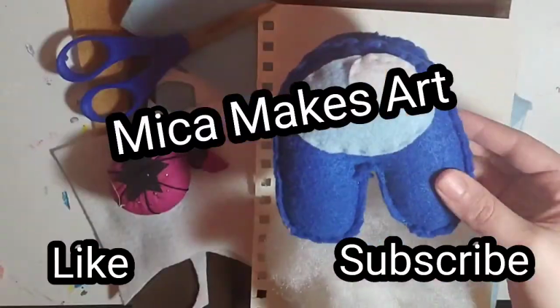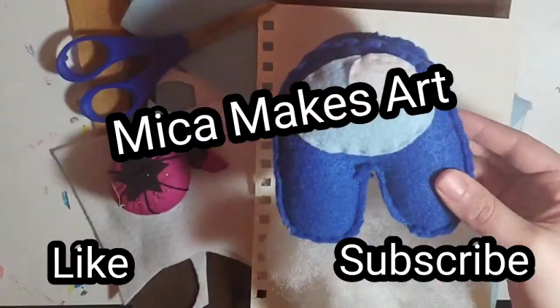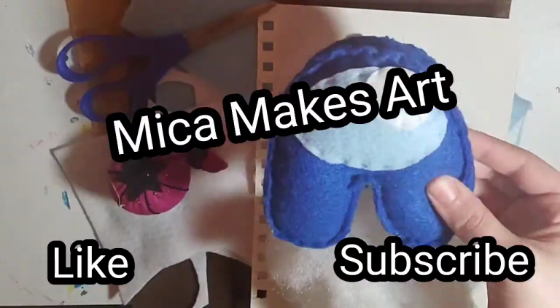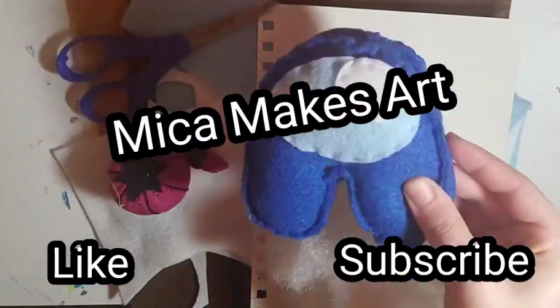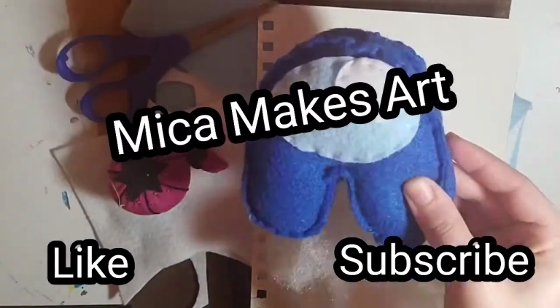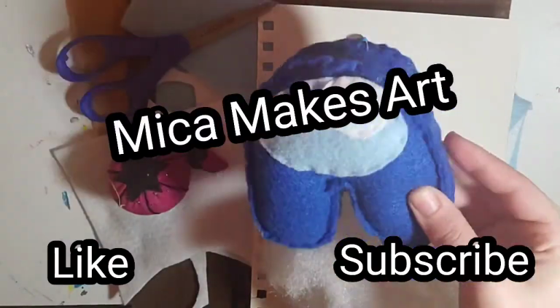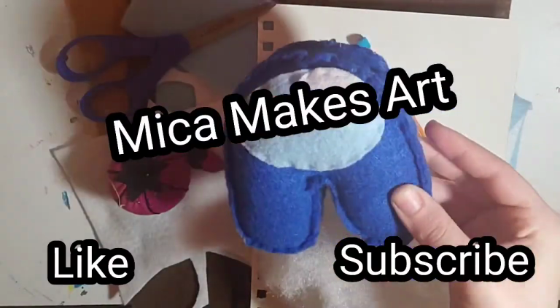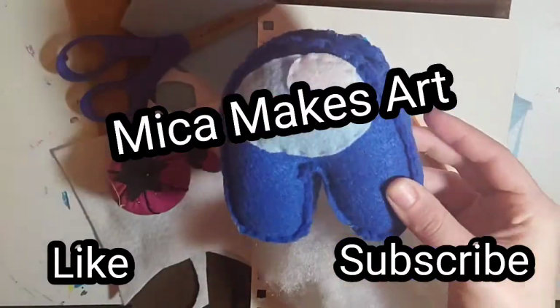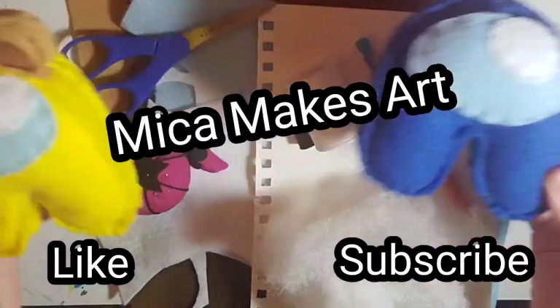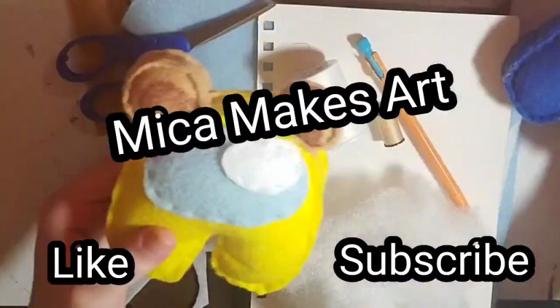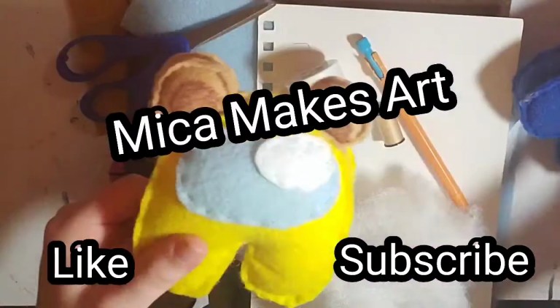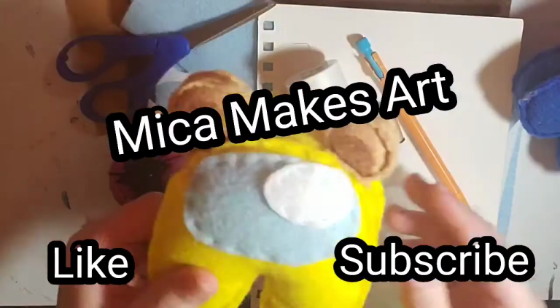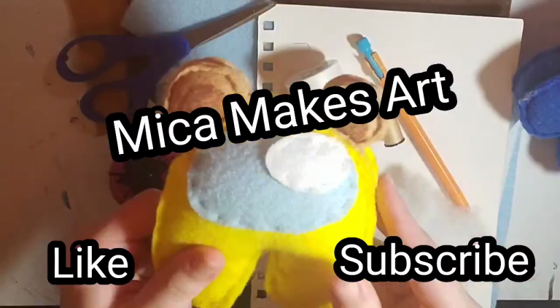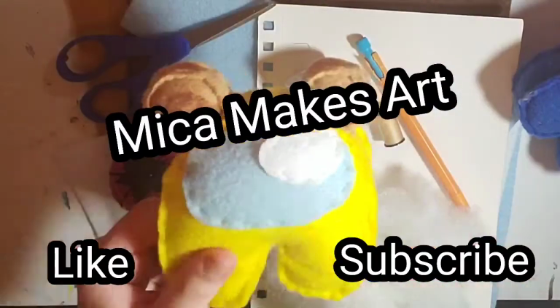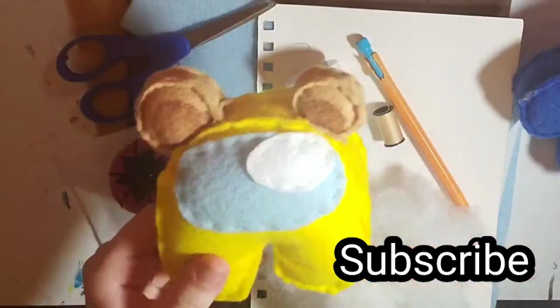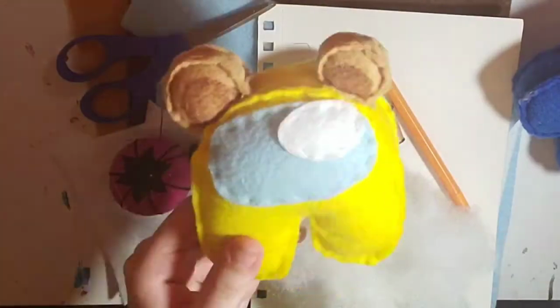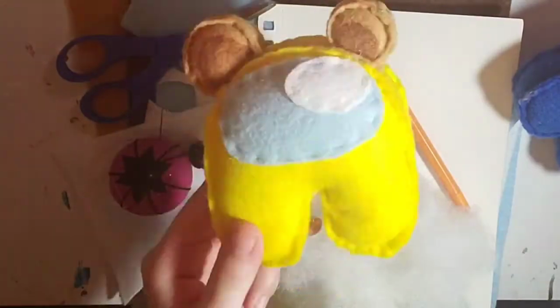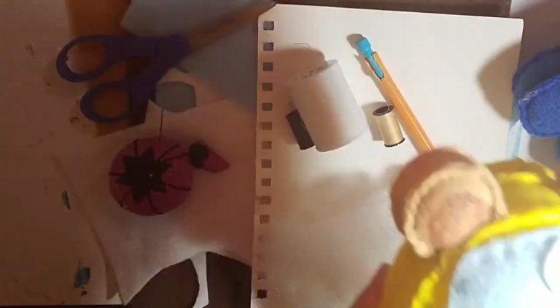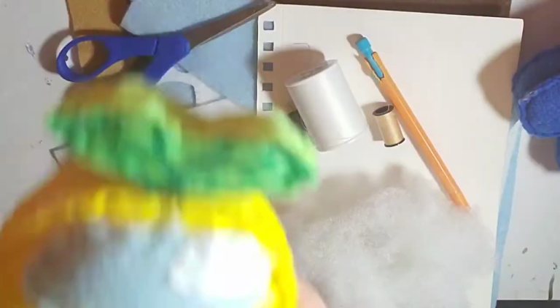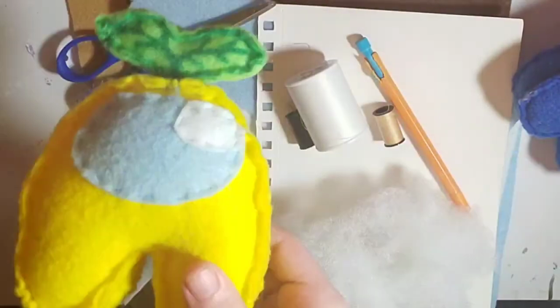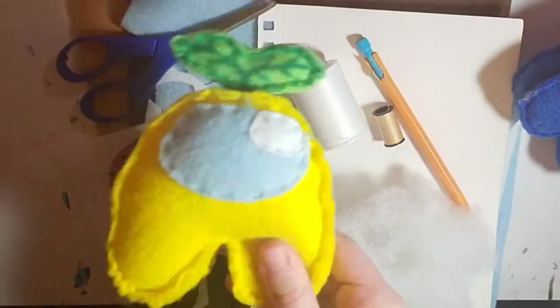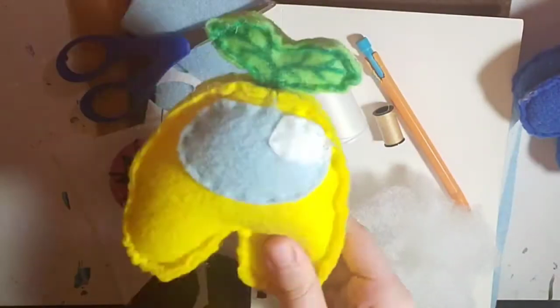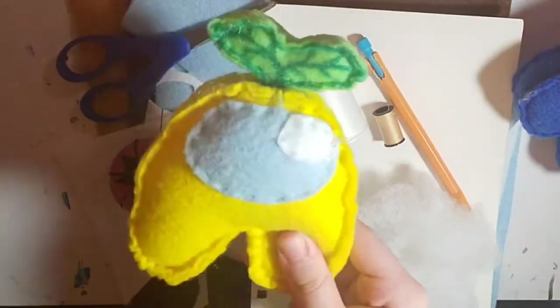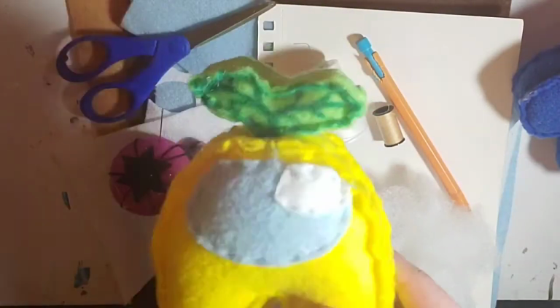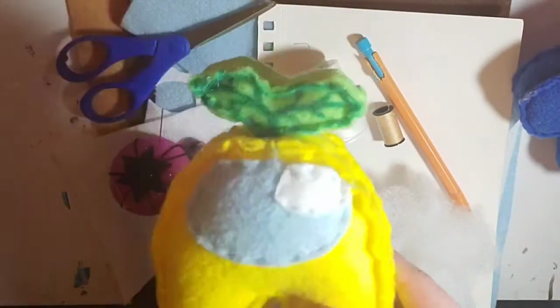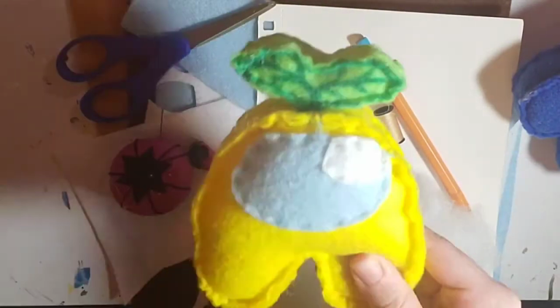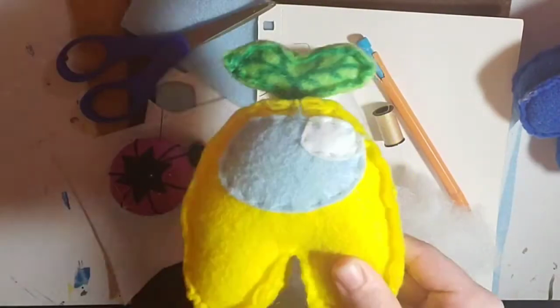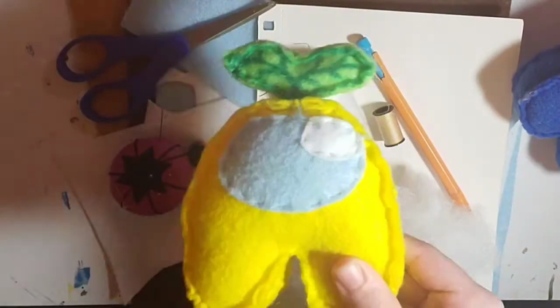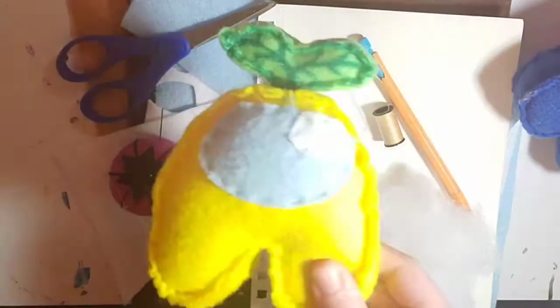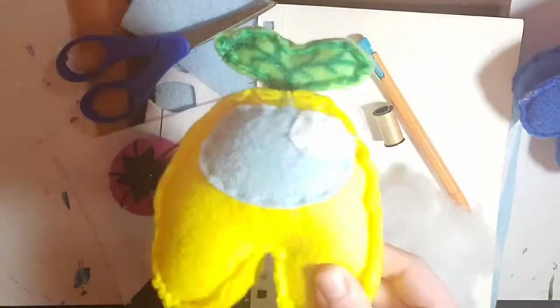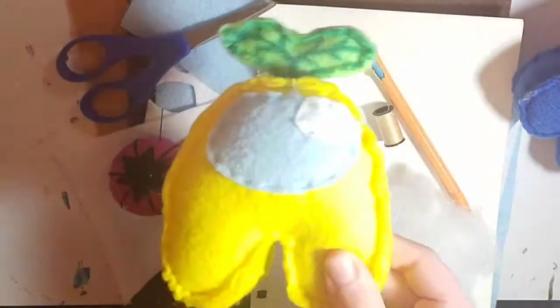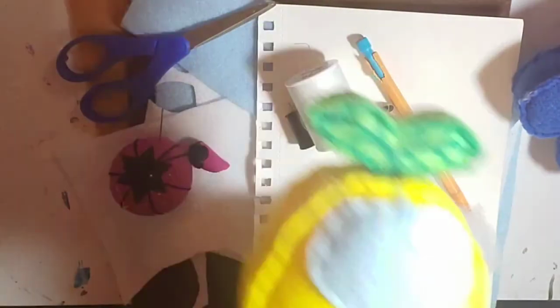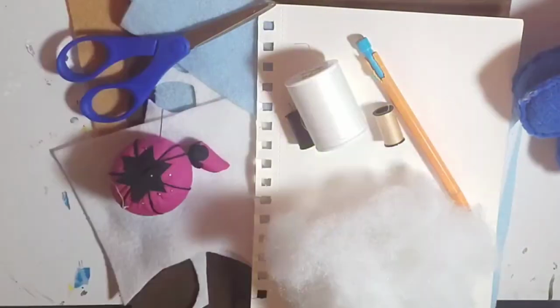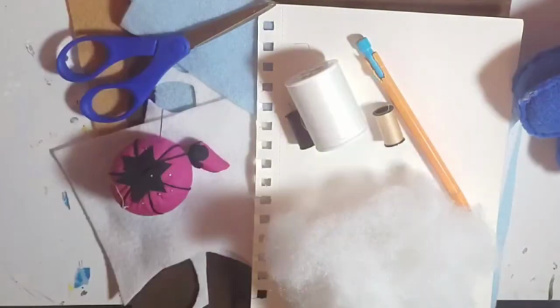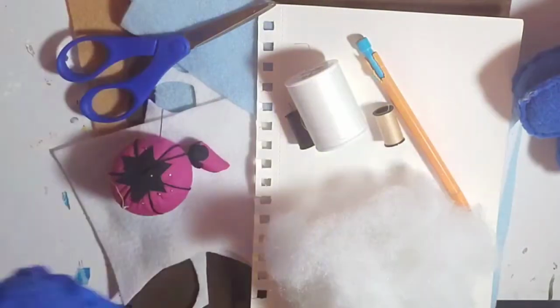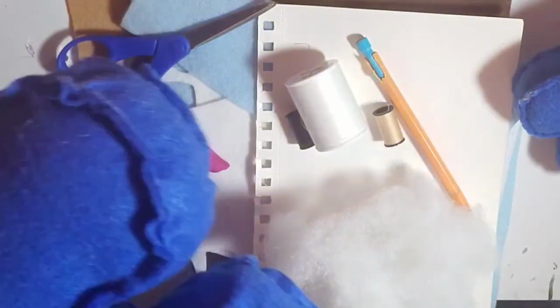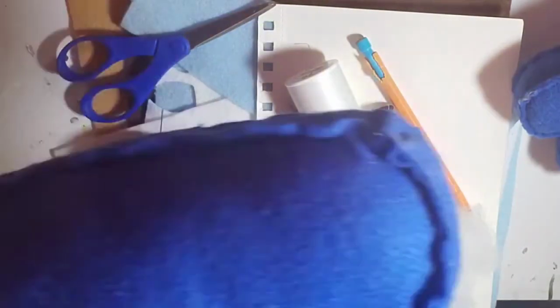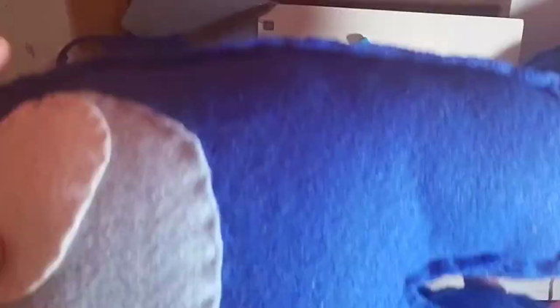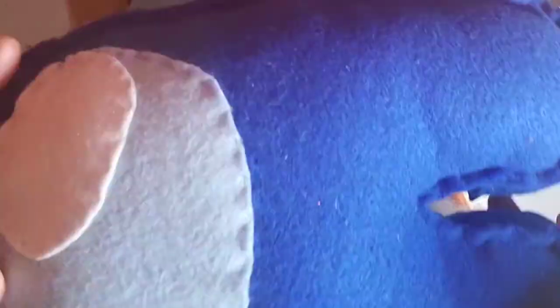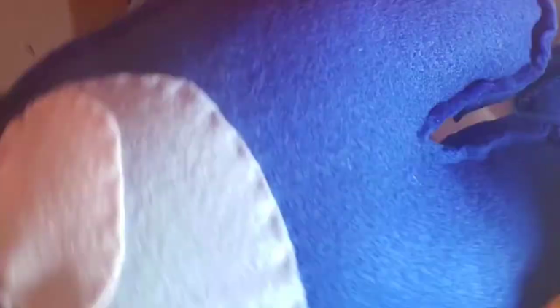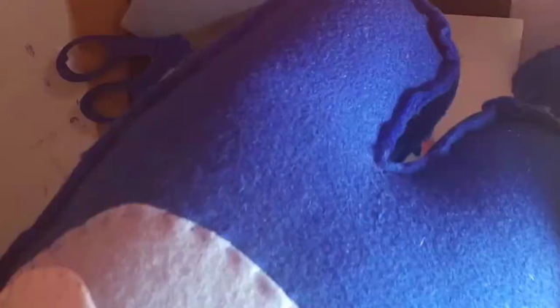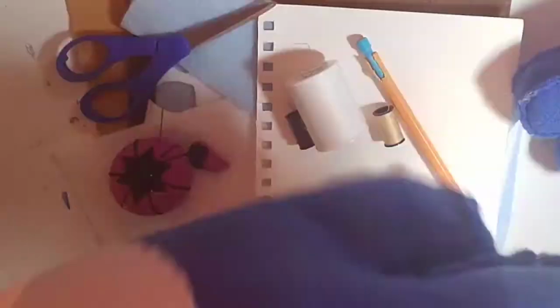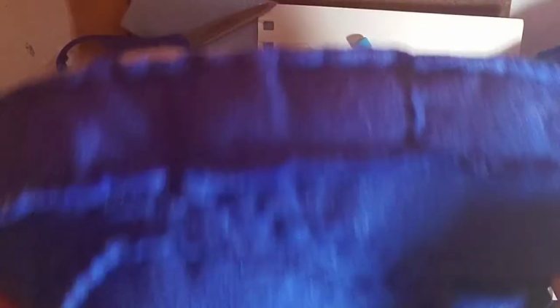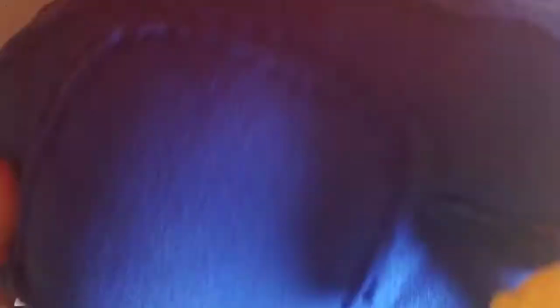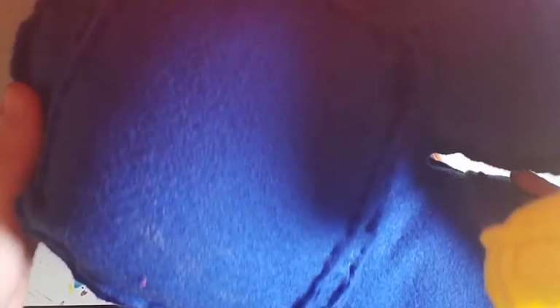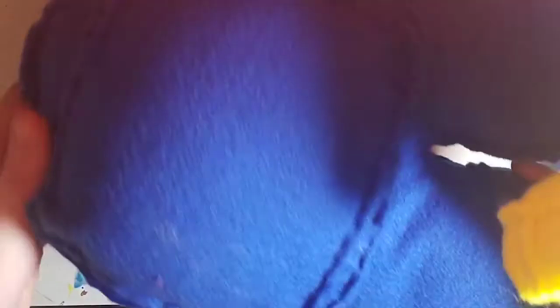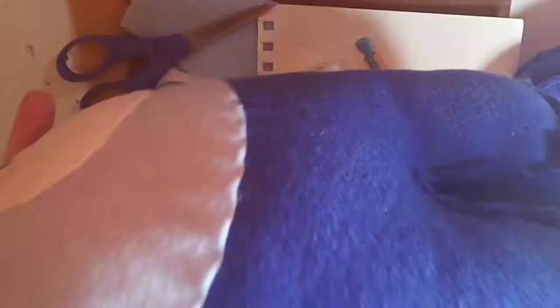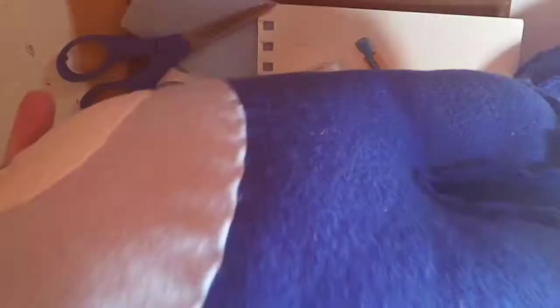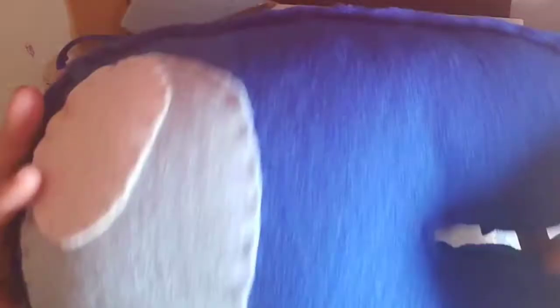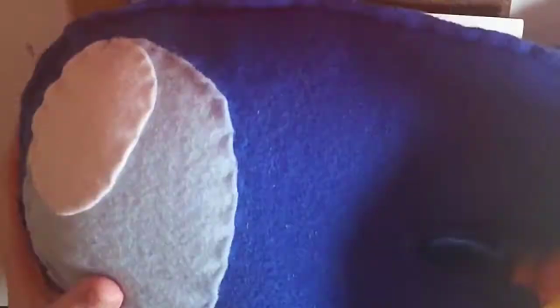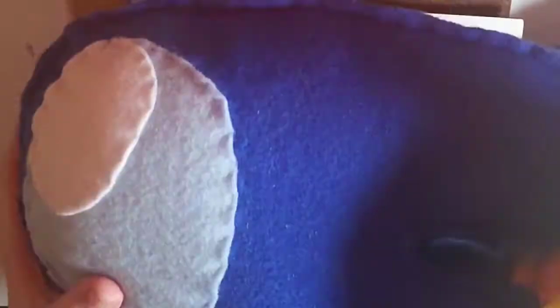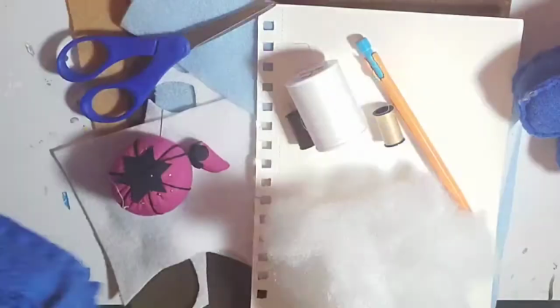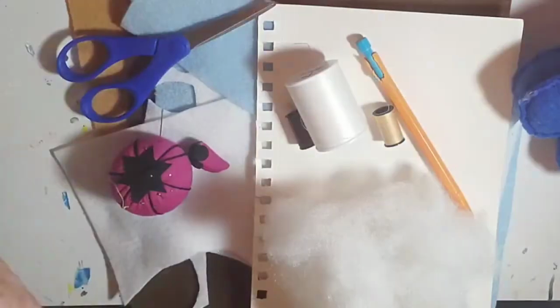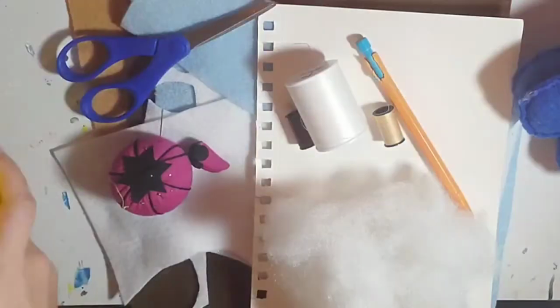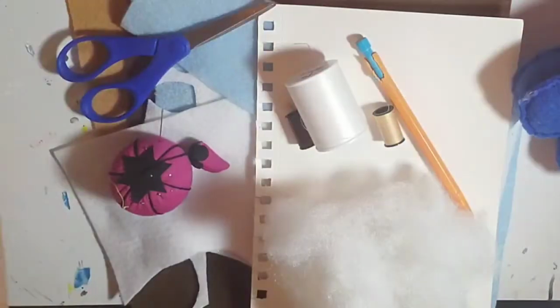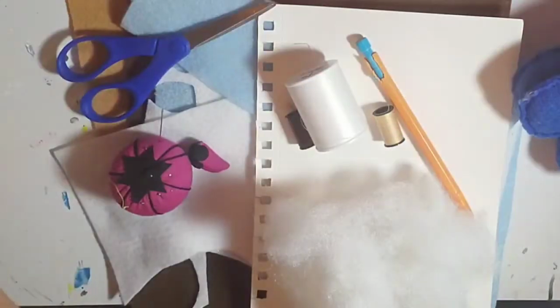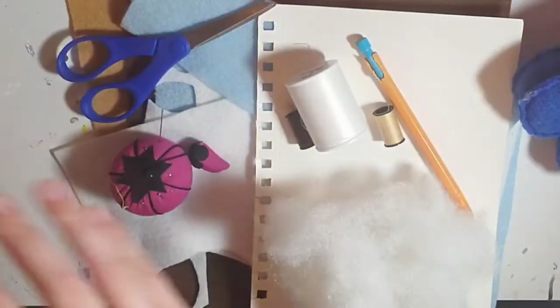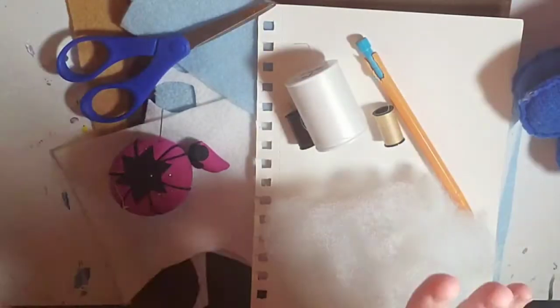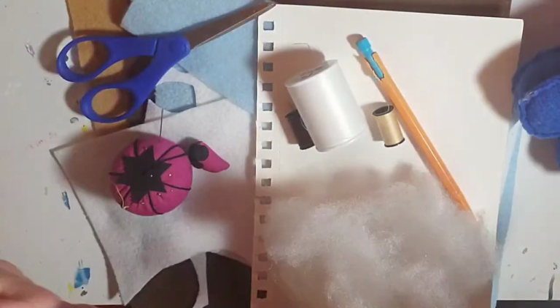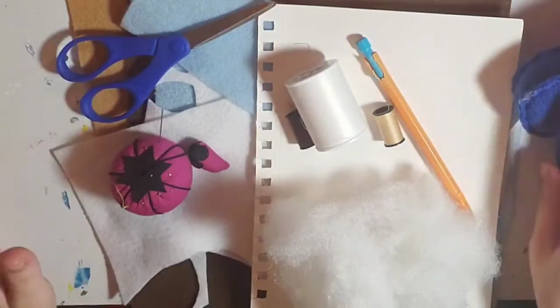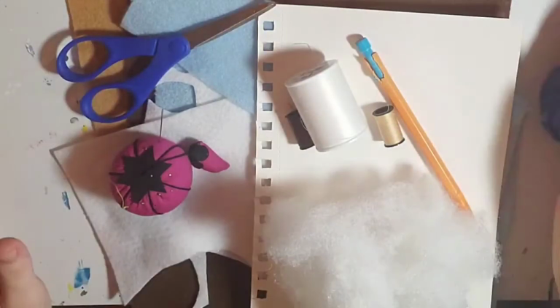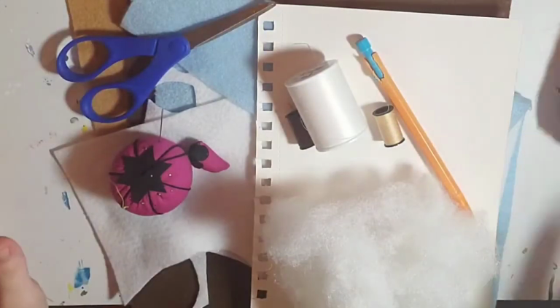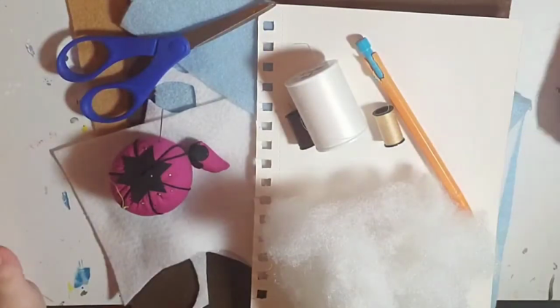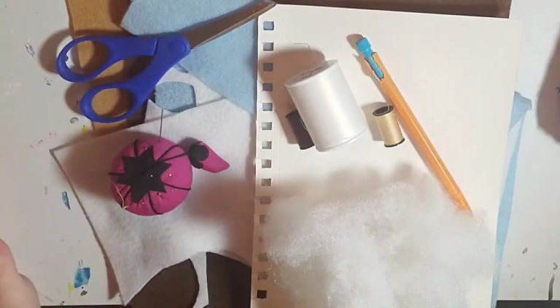This is Mika from Mika Makes Art, and today I'll be showing you how to make an easy and simple Among Us plush along with the cute little bear hat for it for a little something extra.